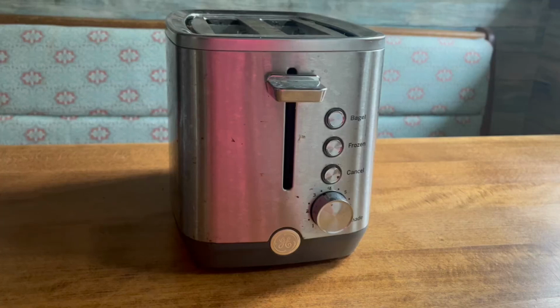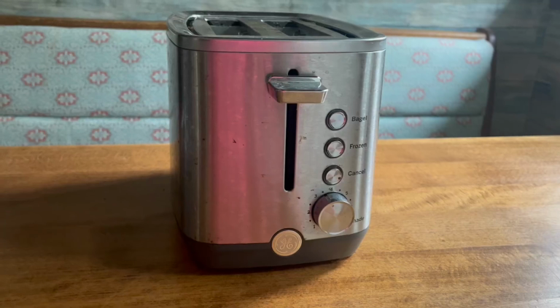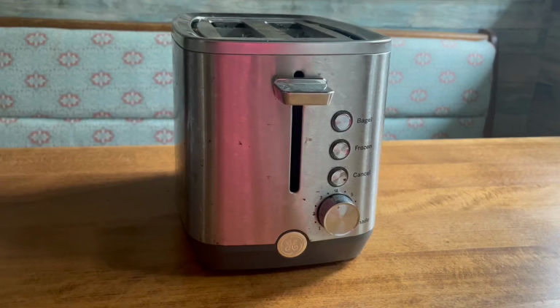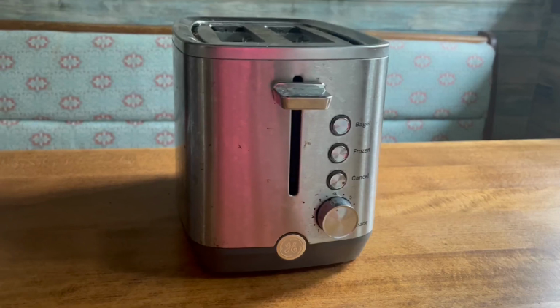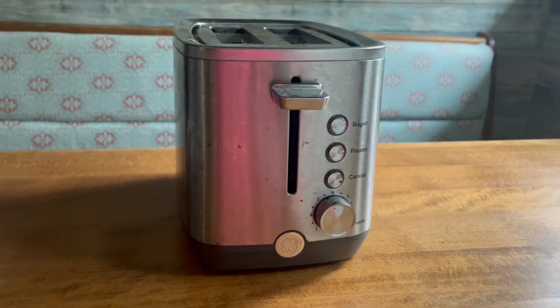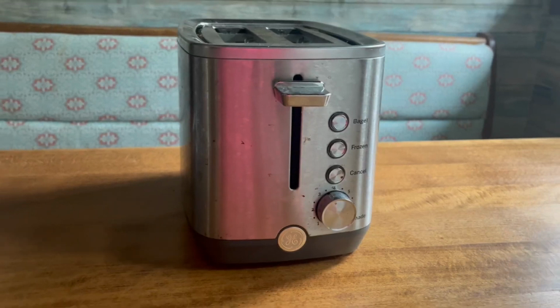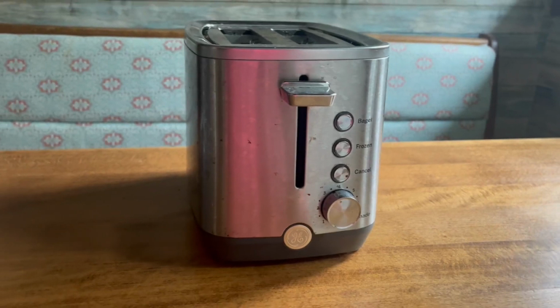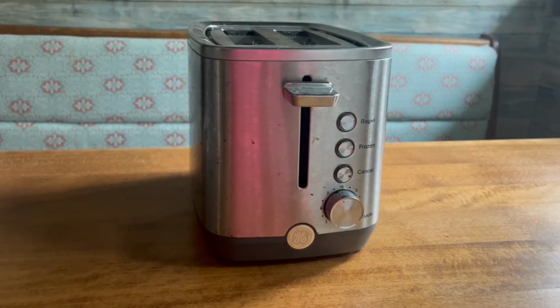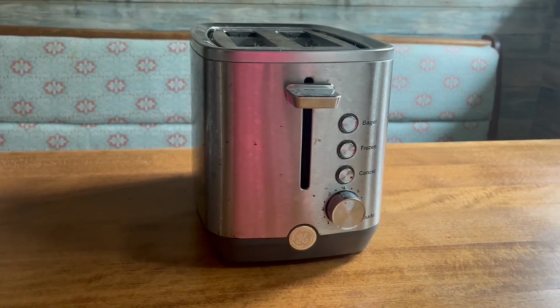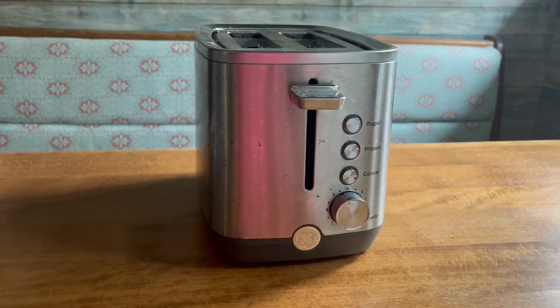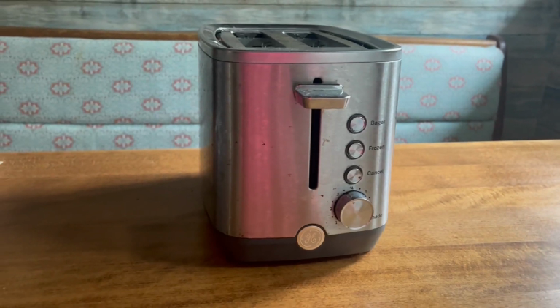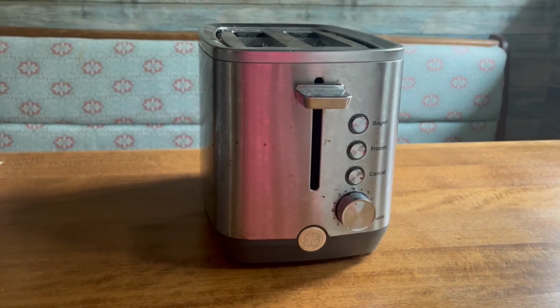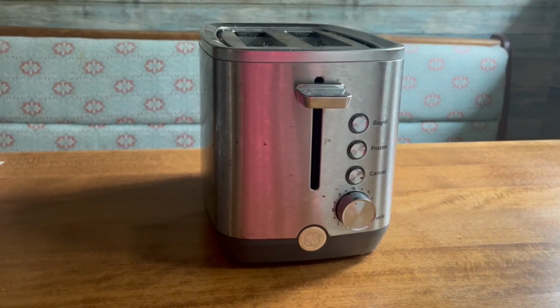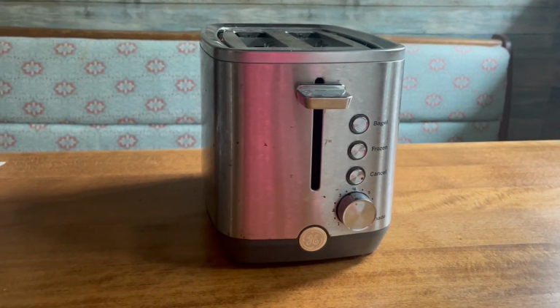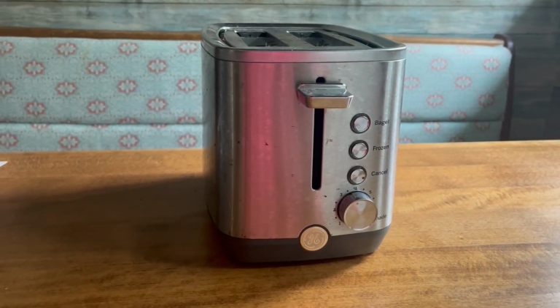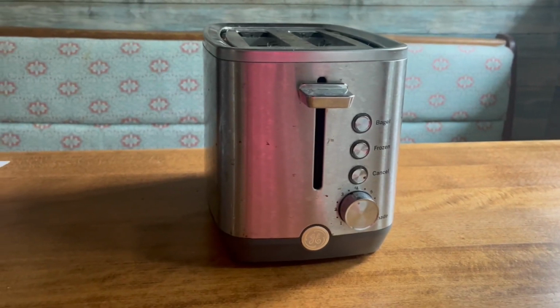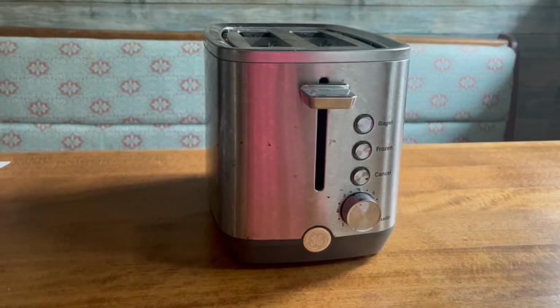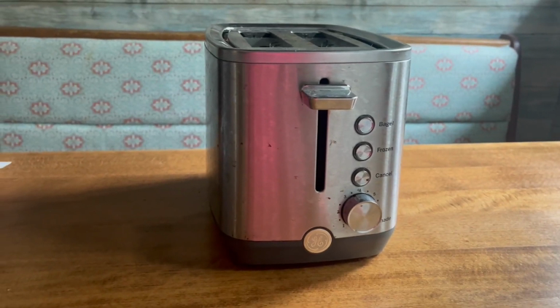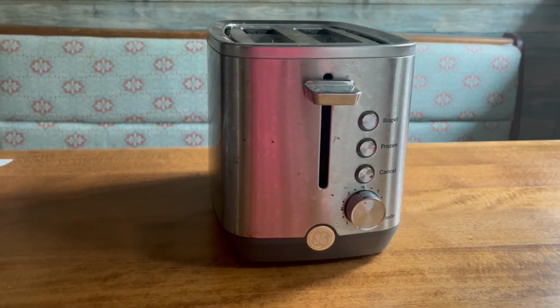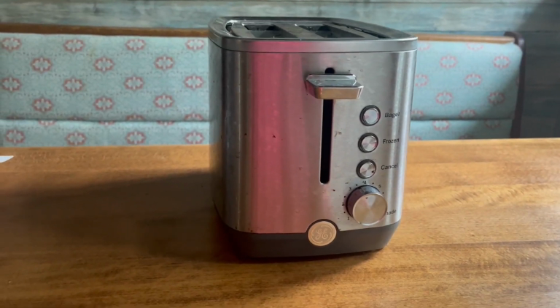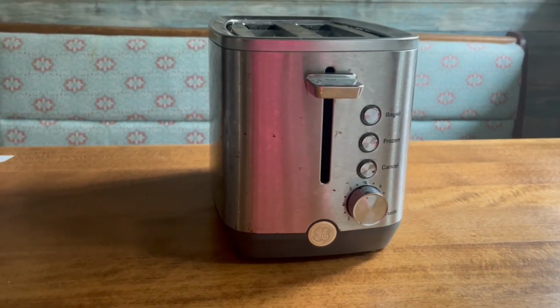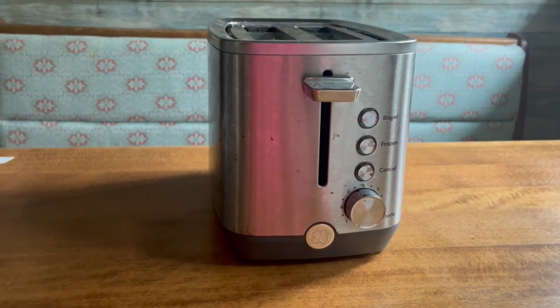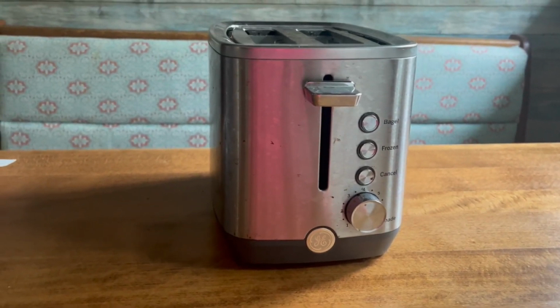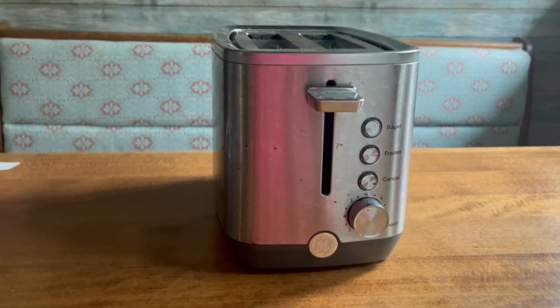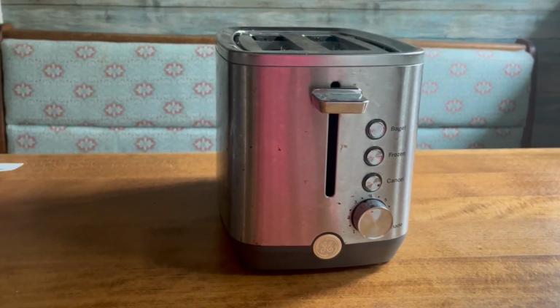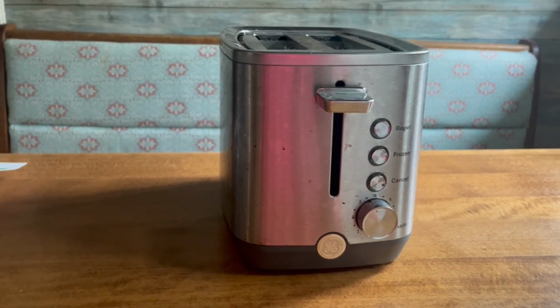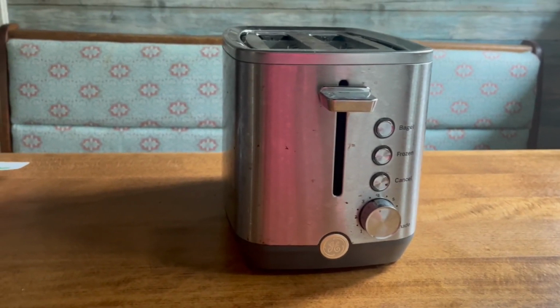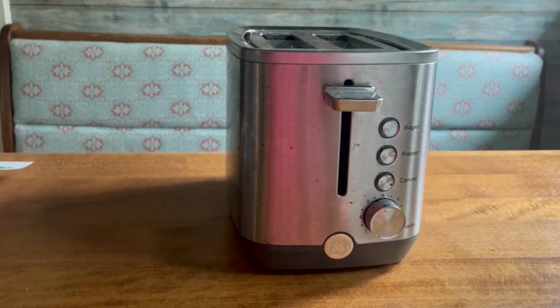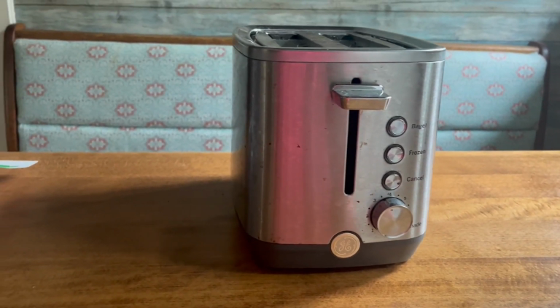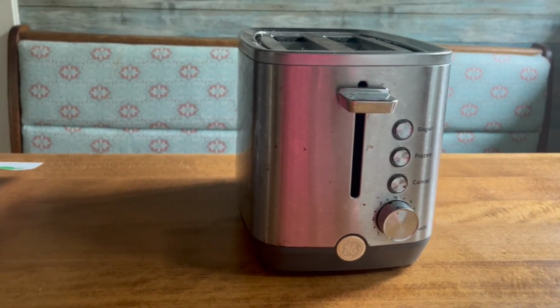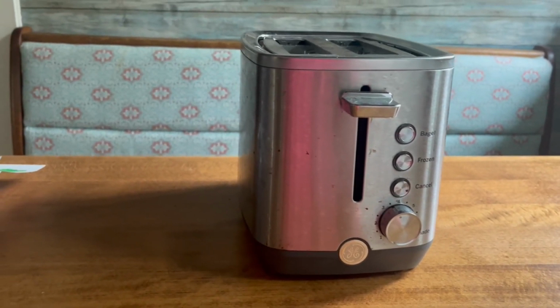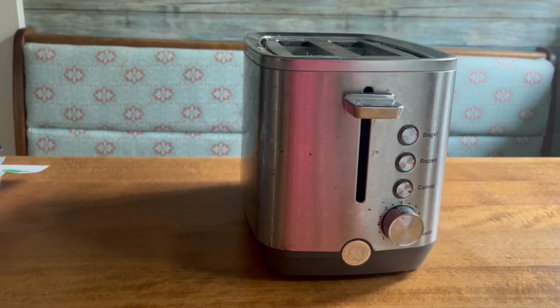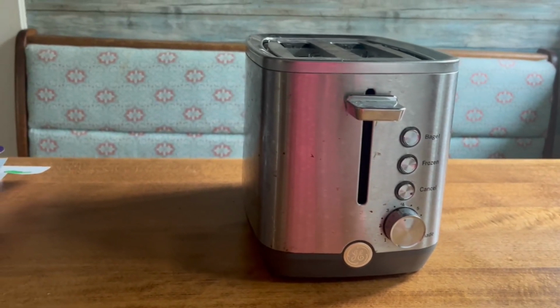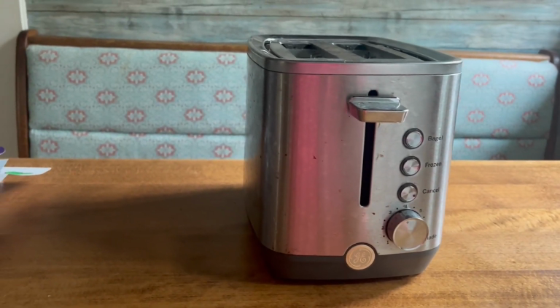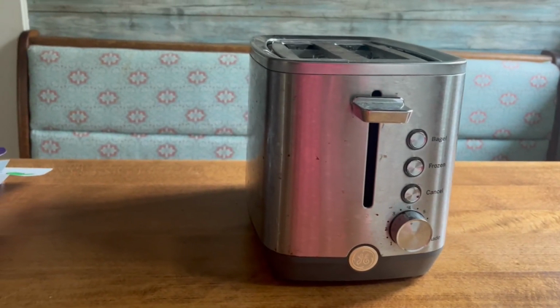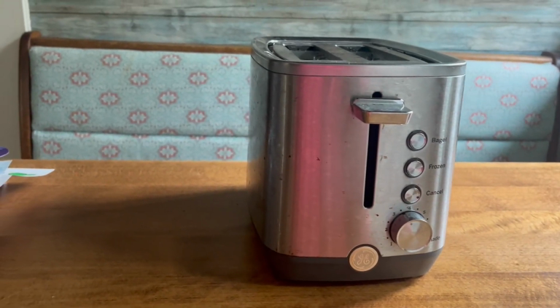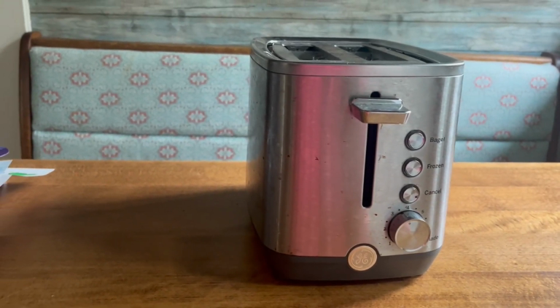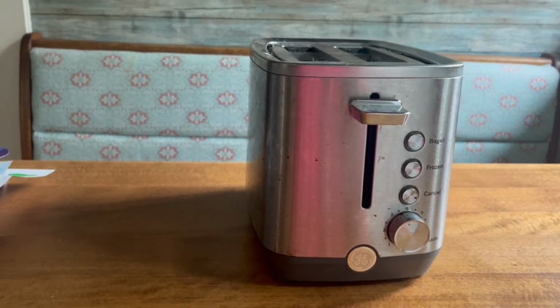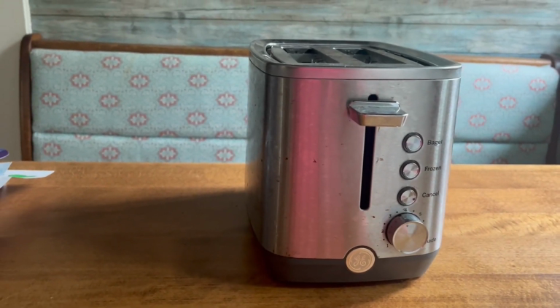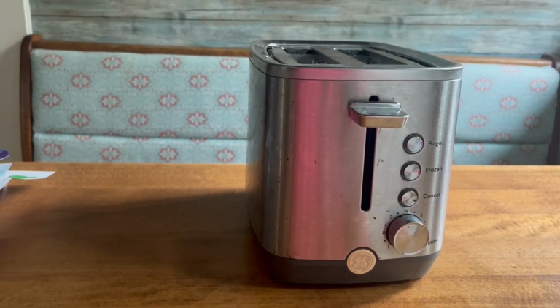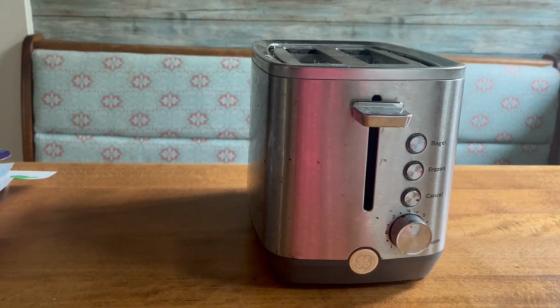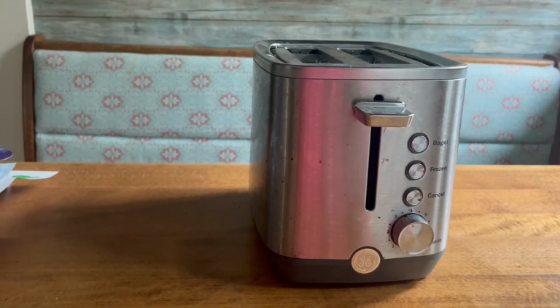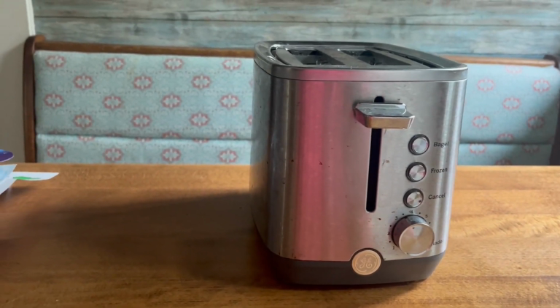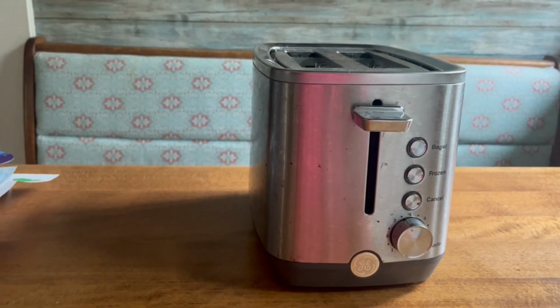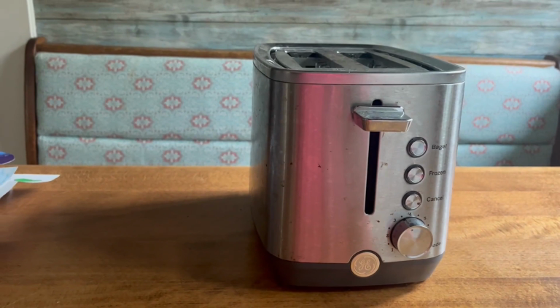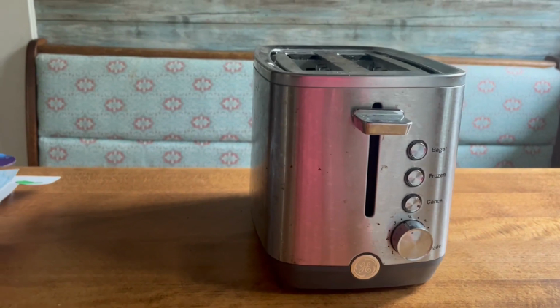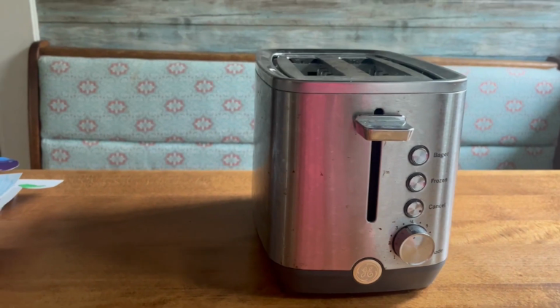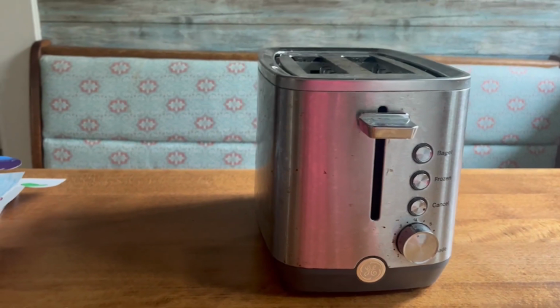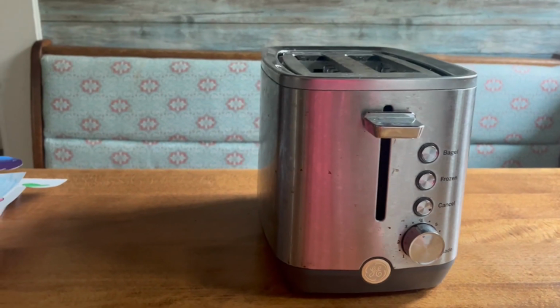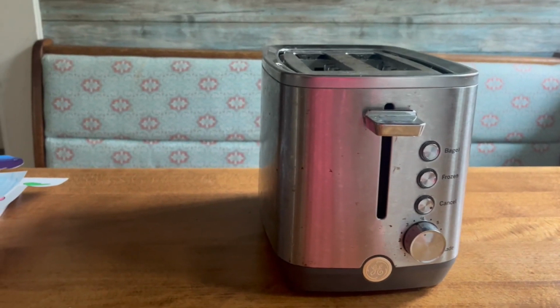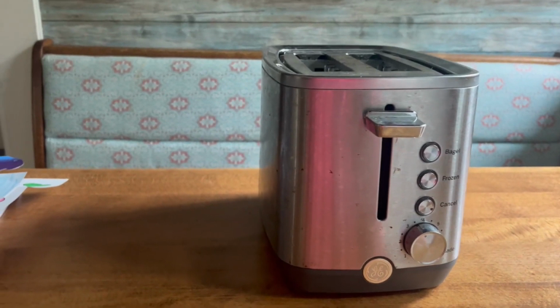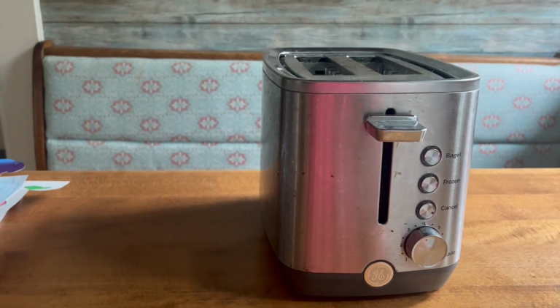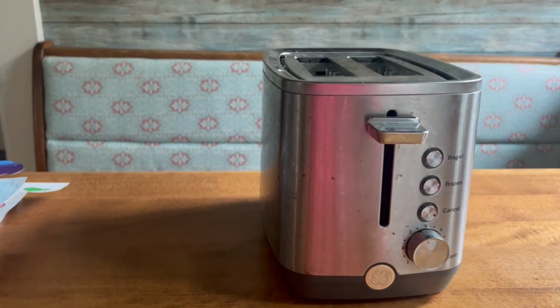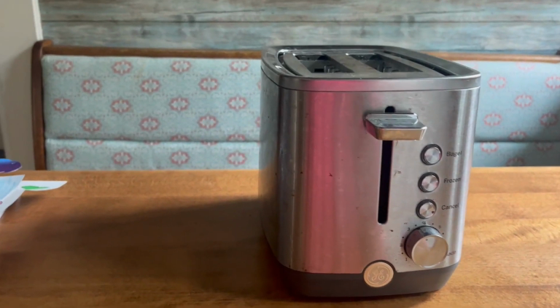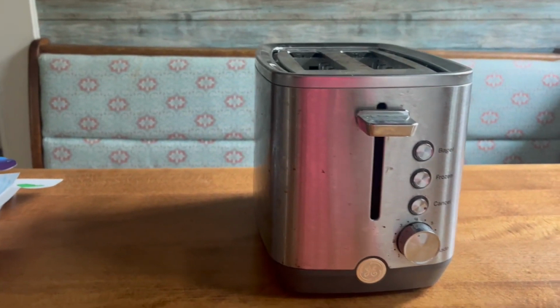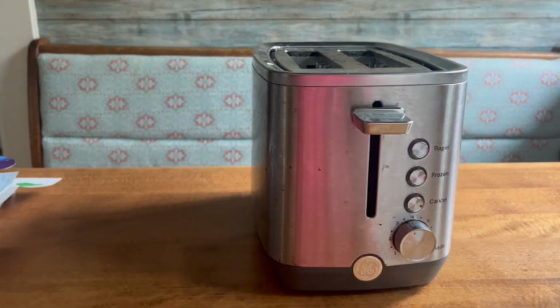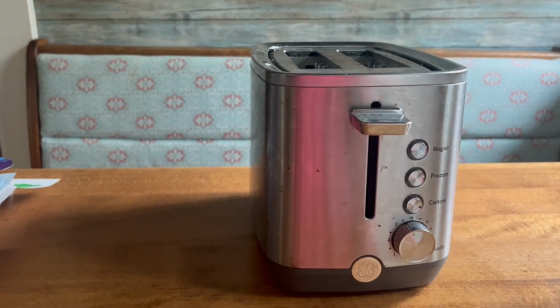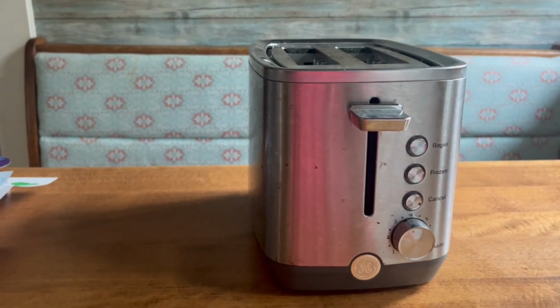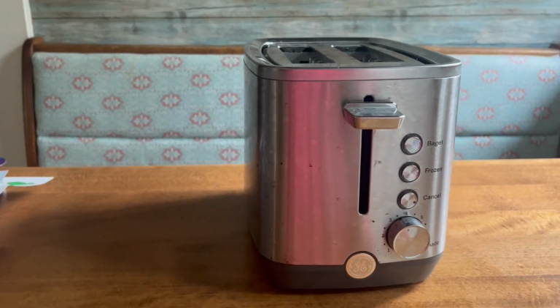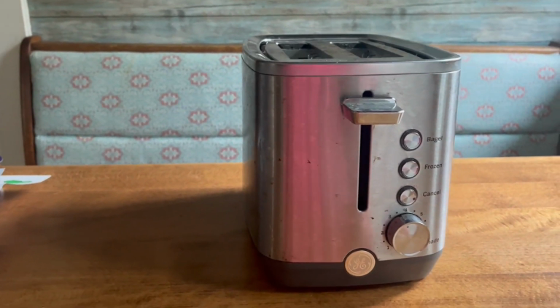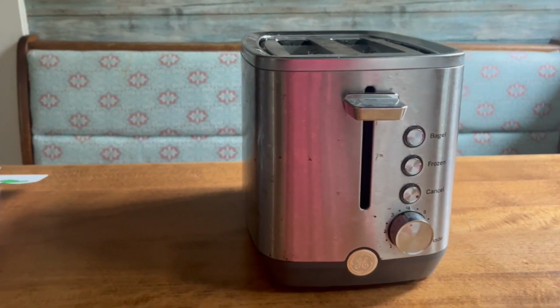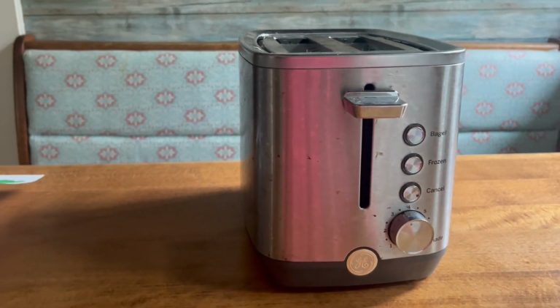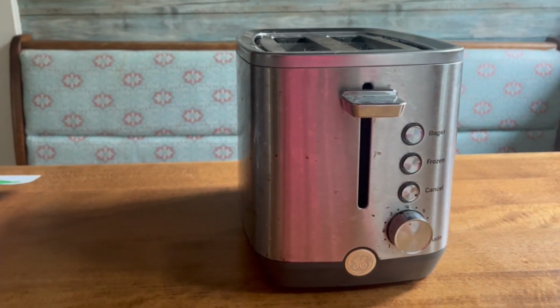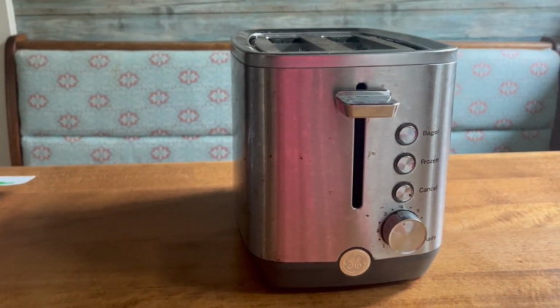Hey everyone, I'm here today to show you this GE stainless steel toaster.